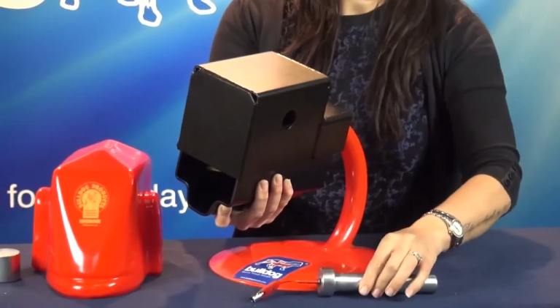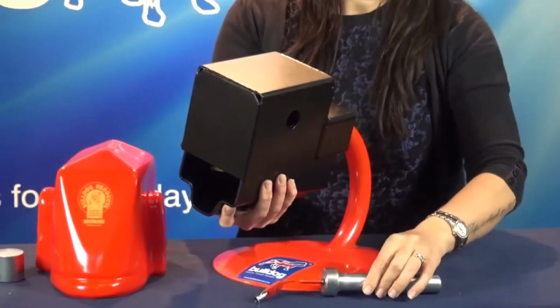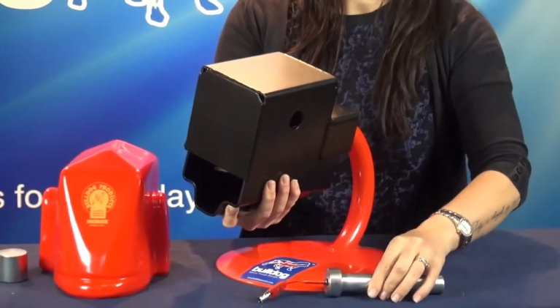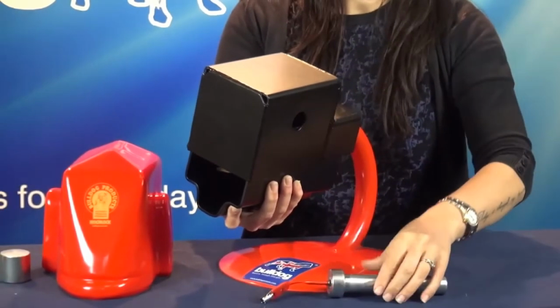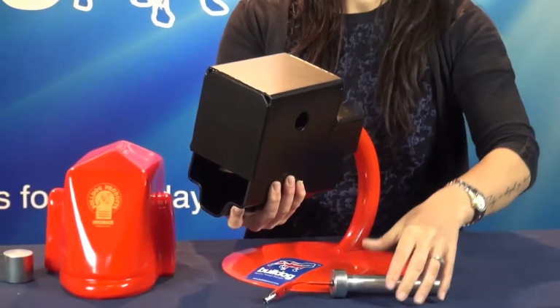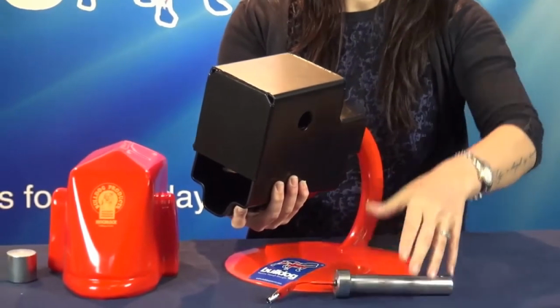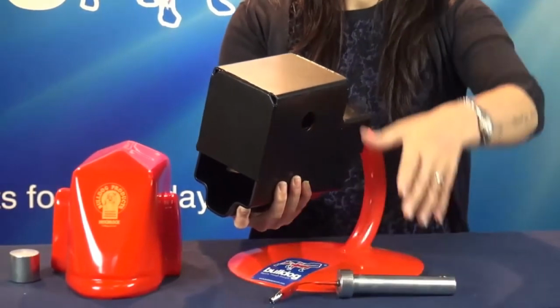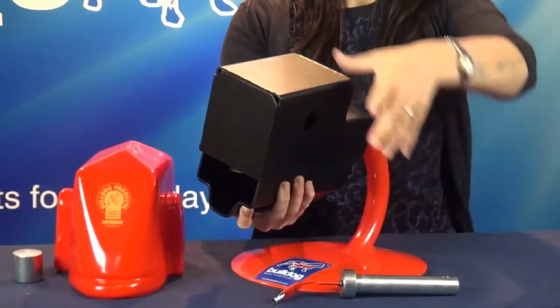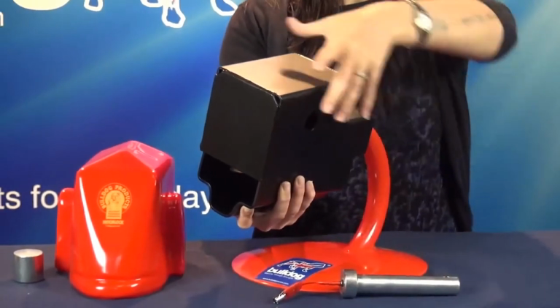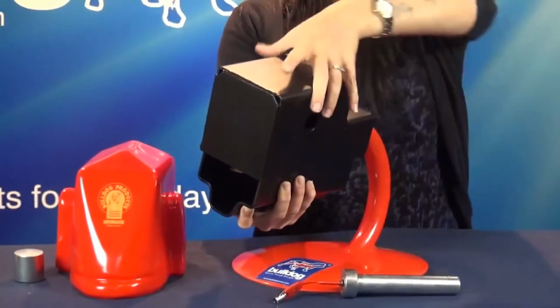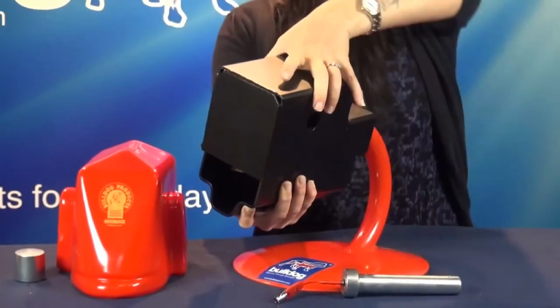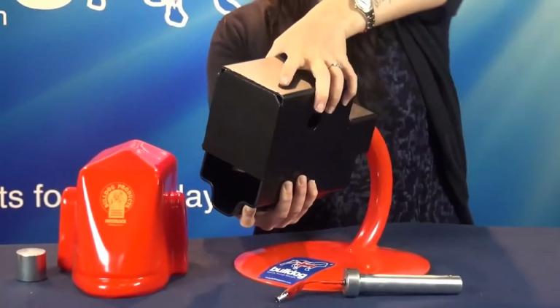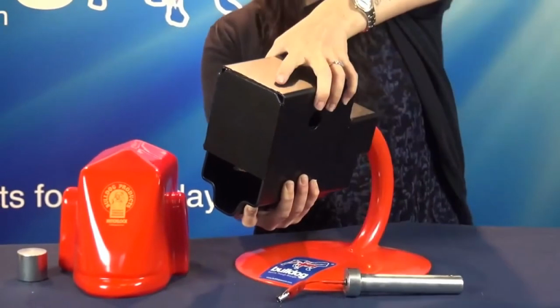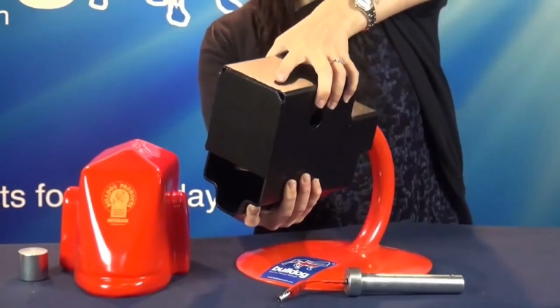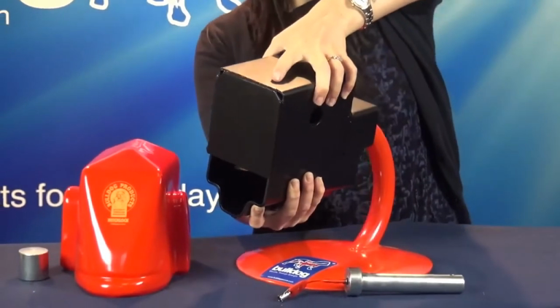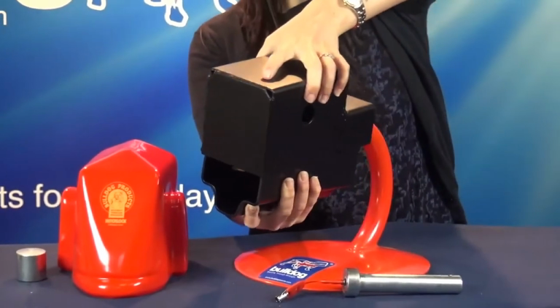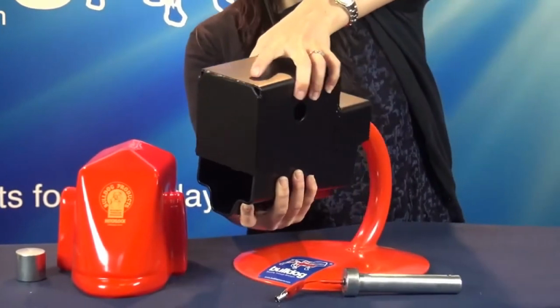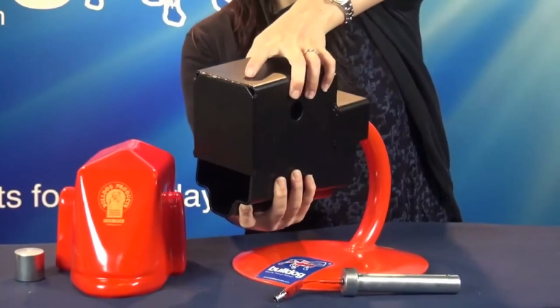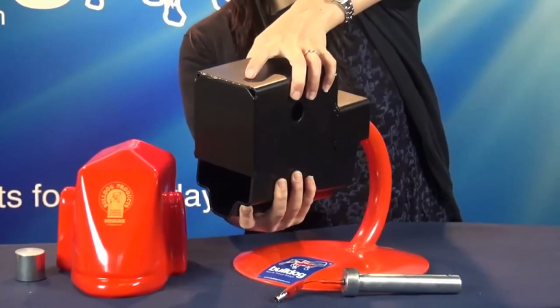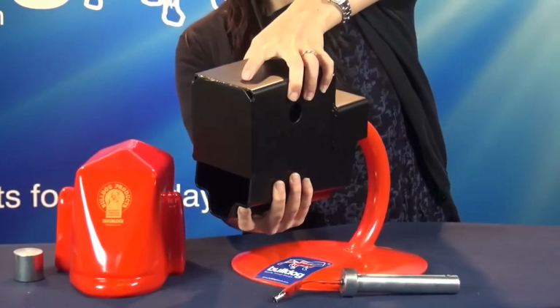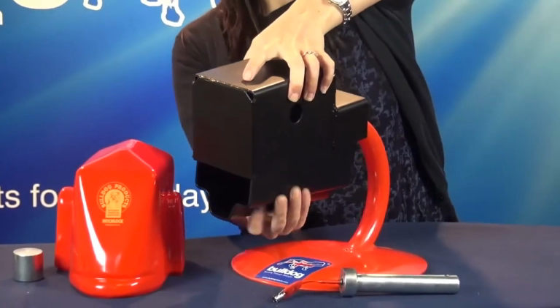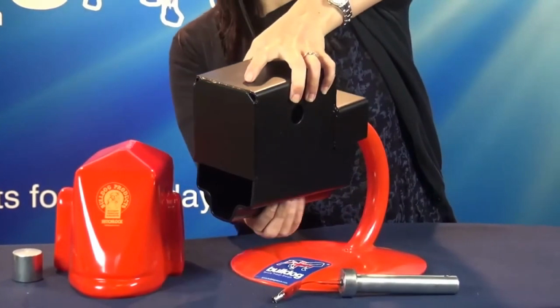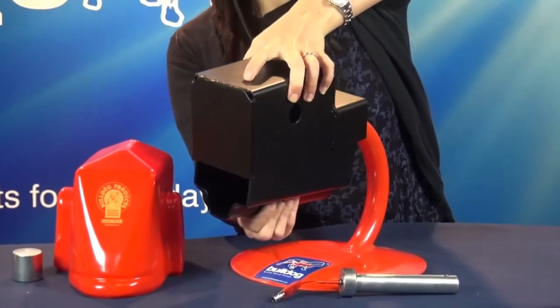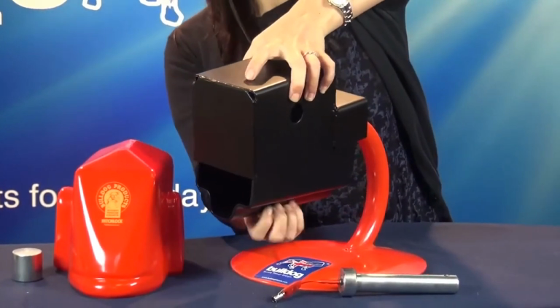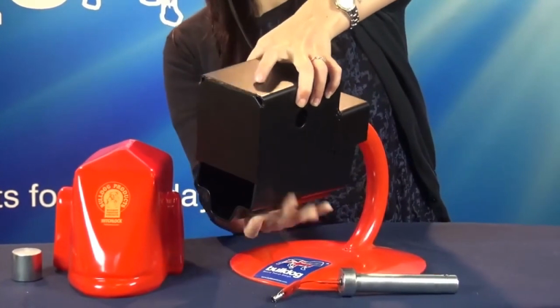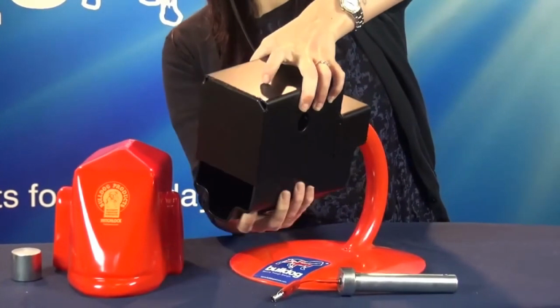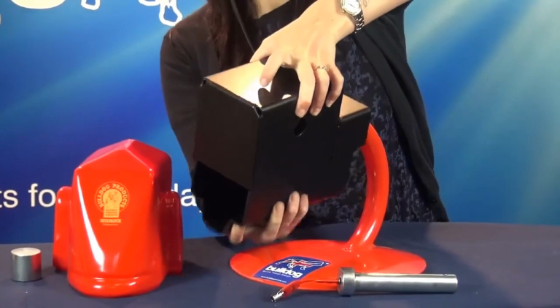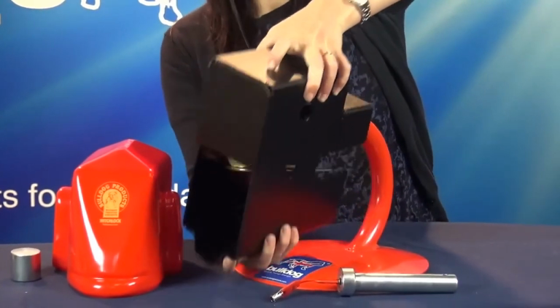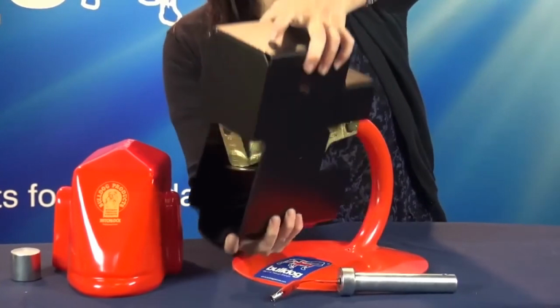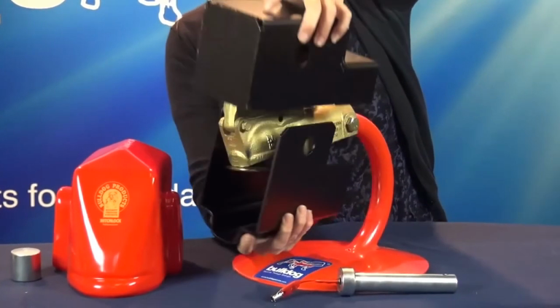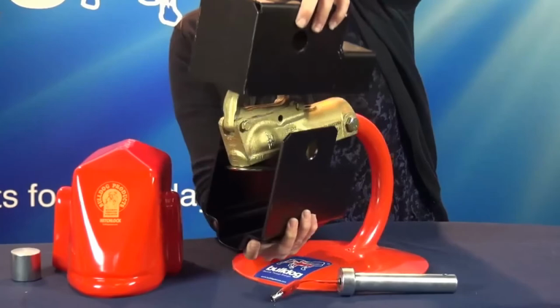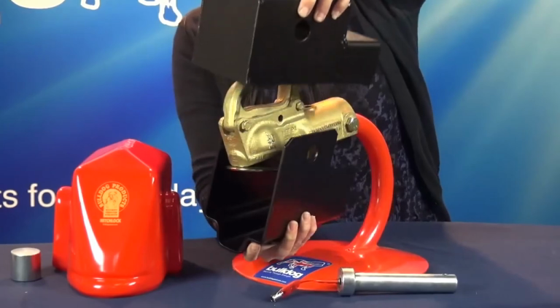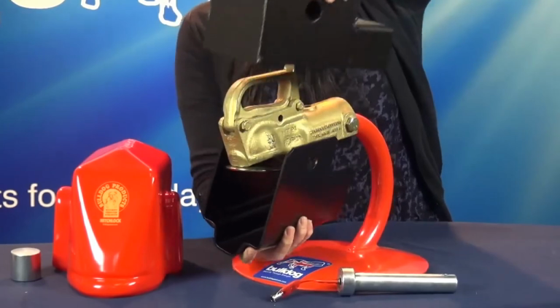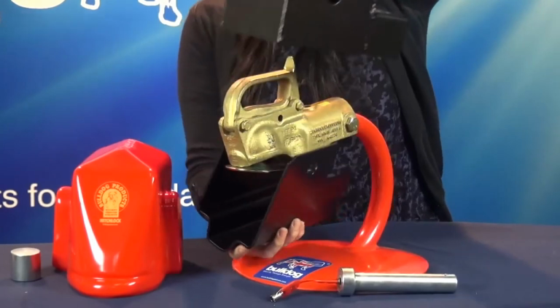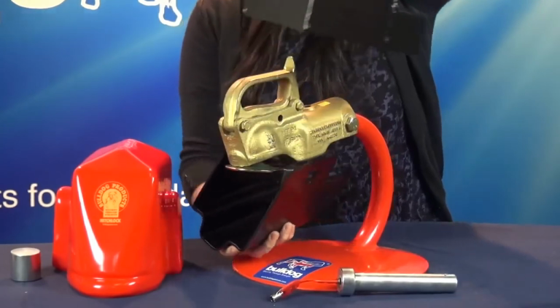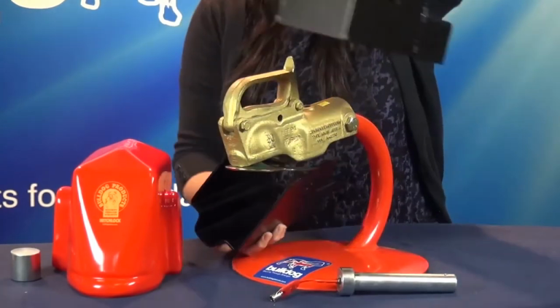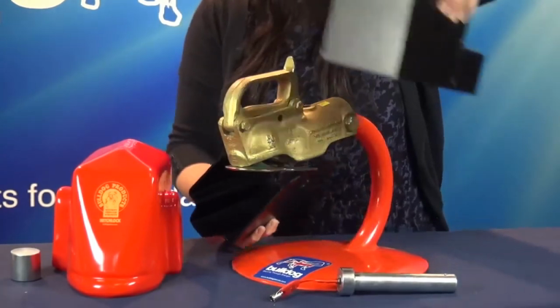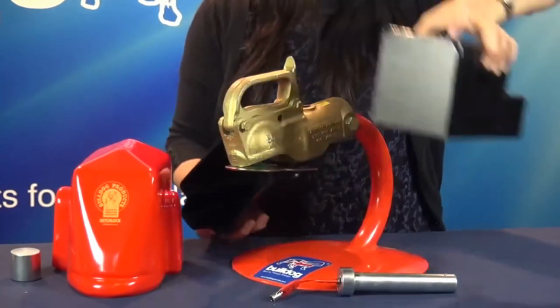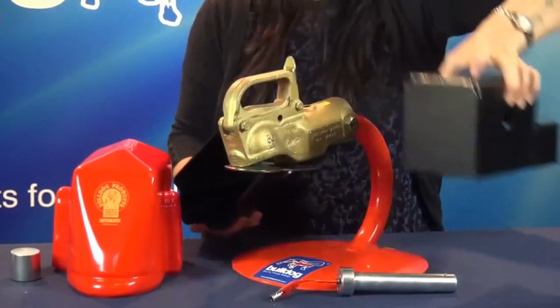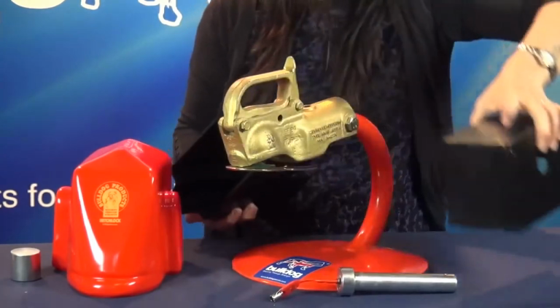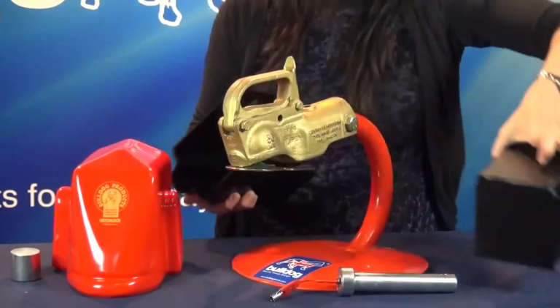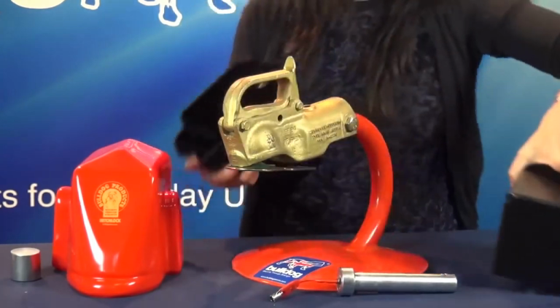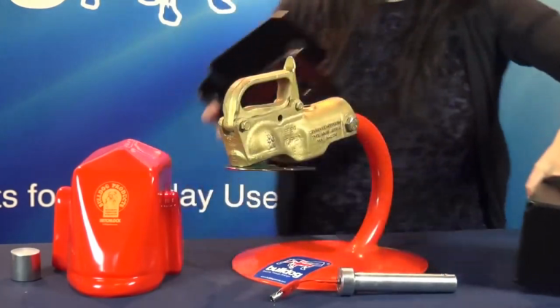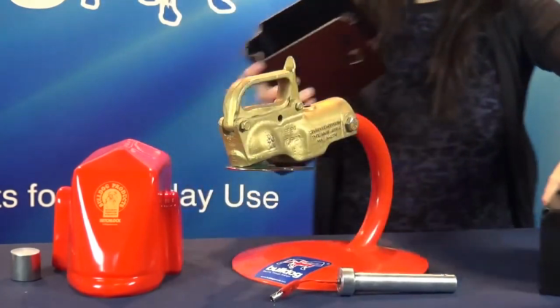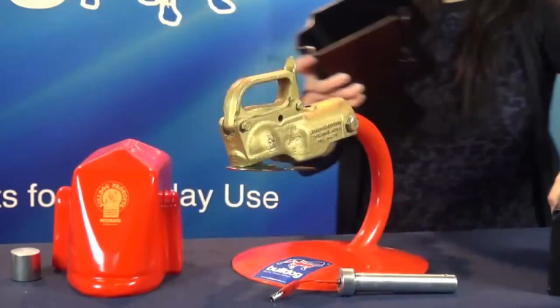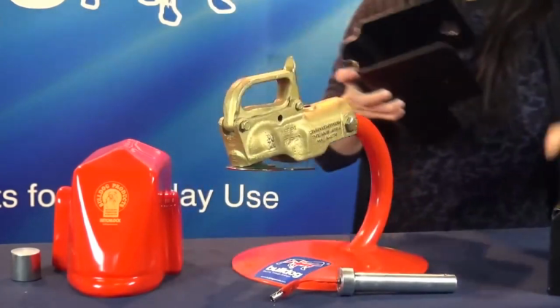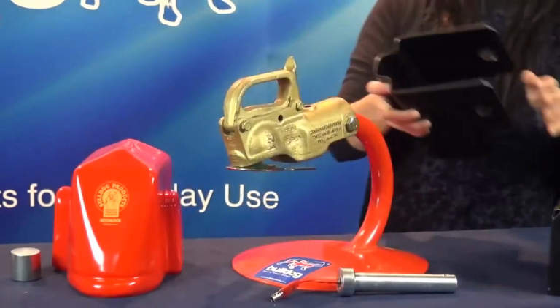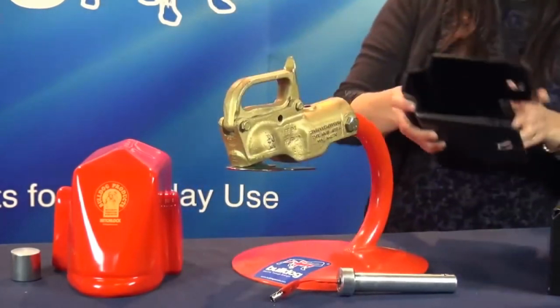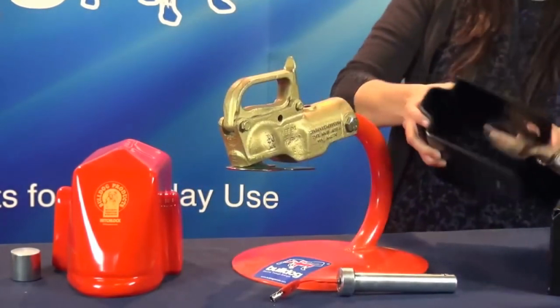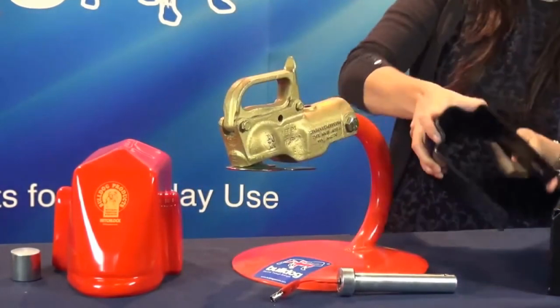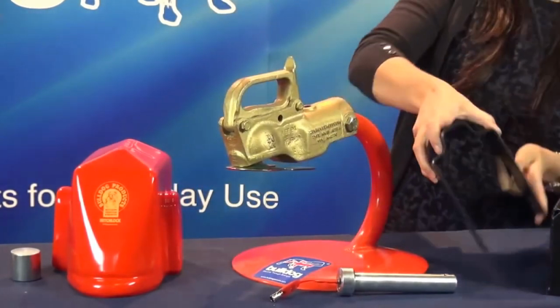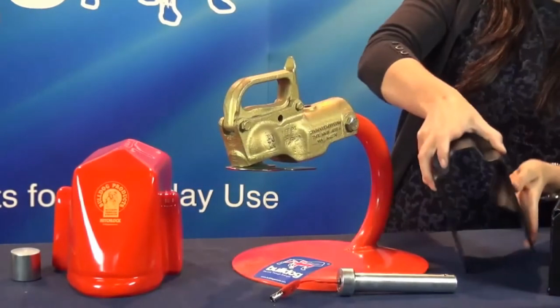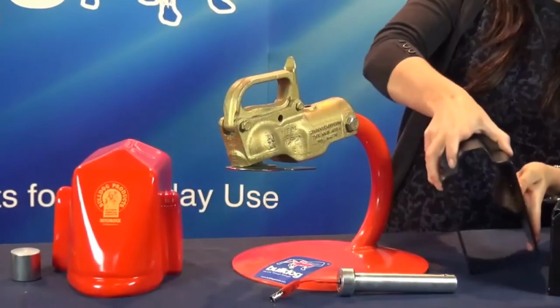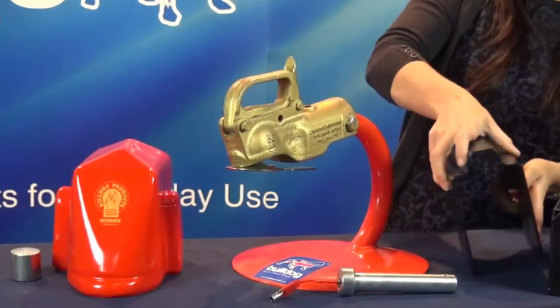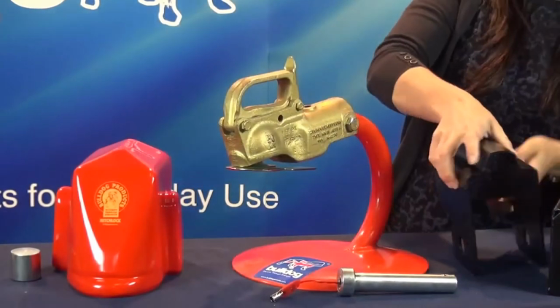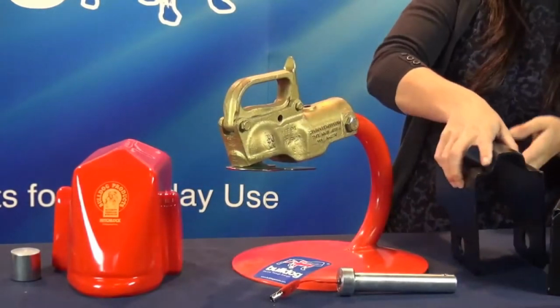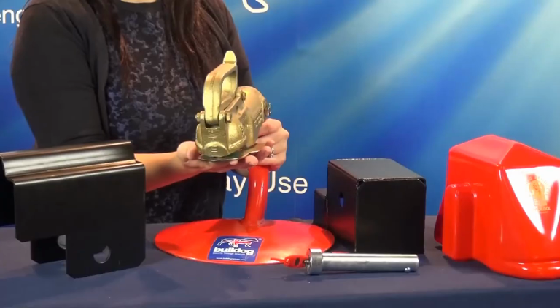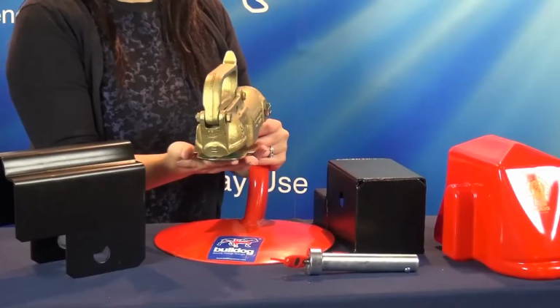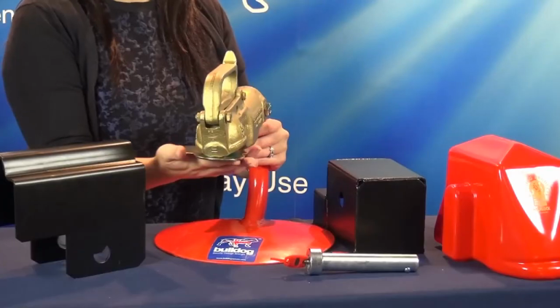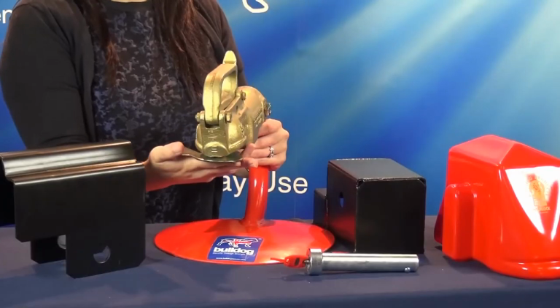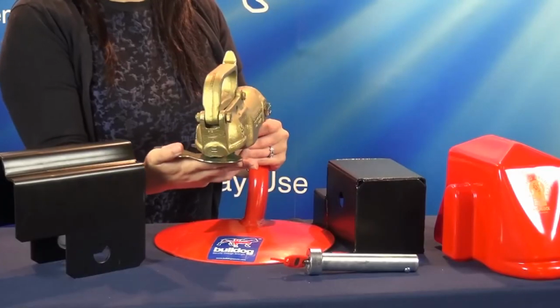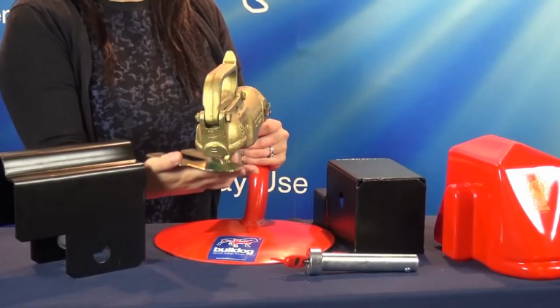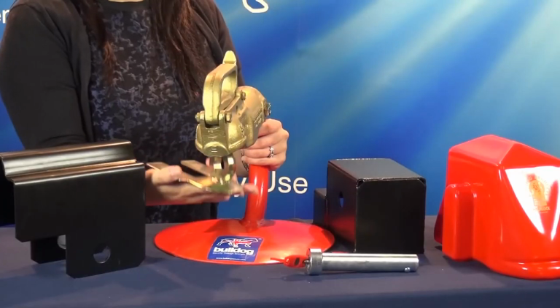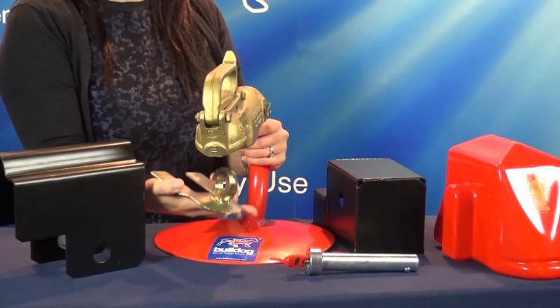Remove the top and bottom plate, then remove the dummy ring plate.